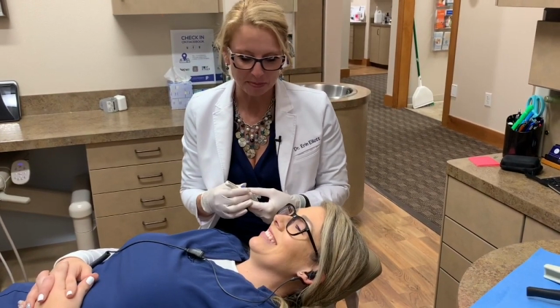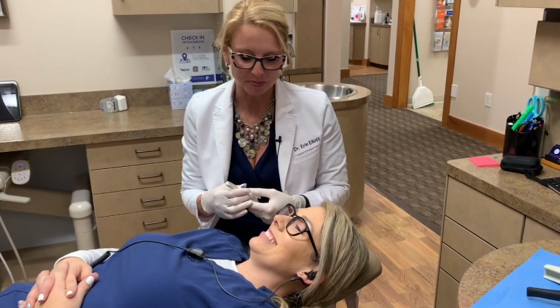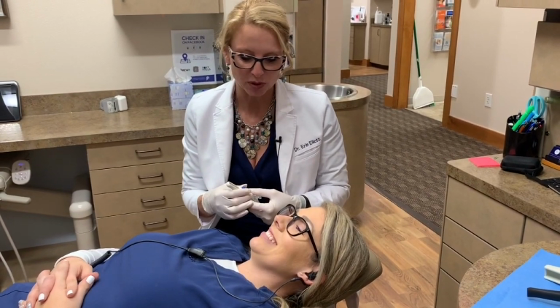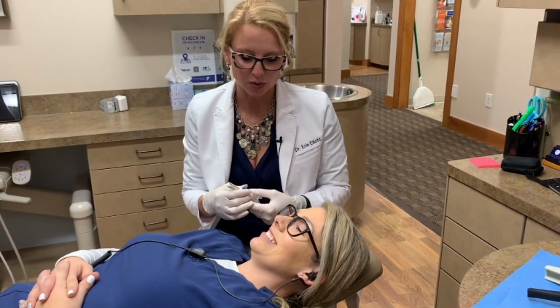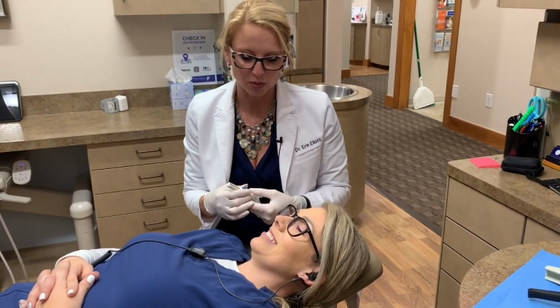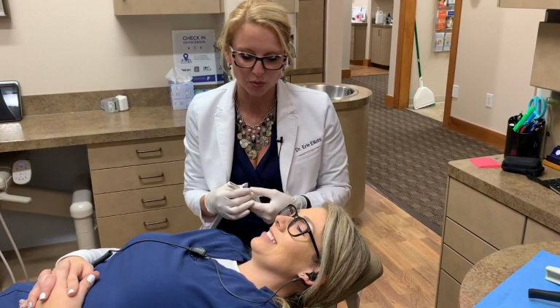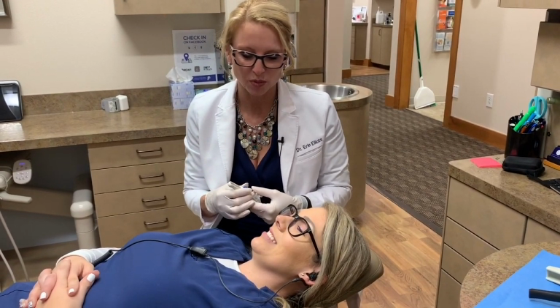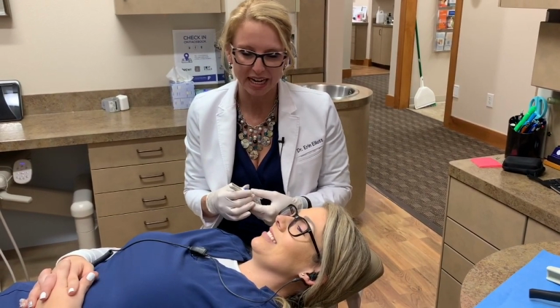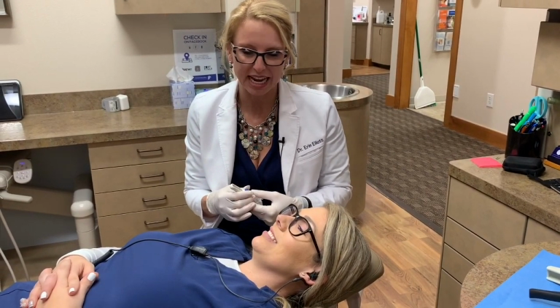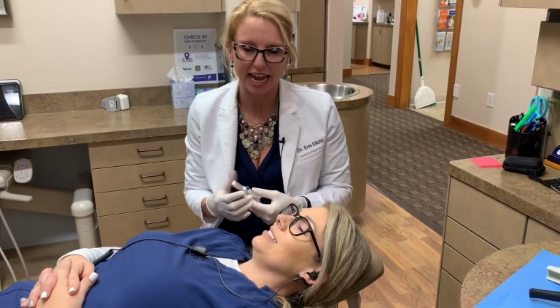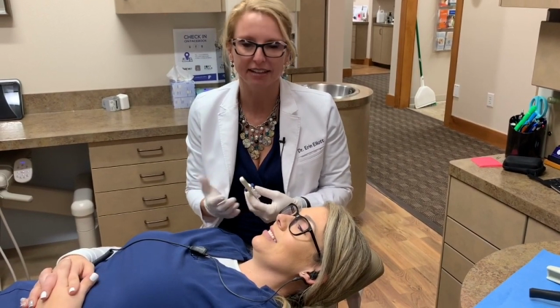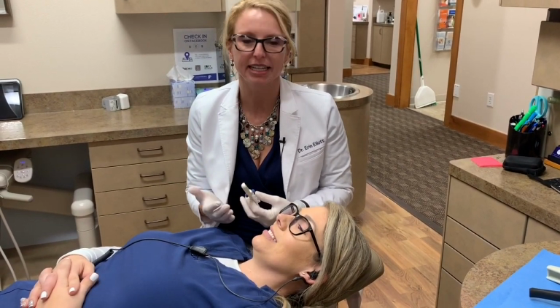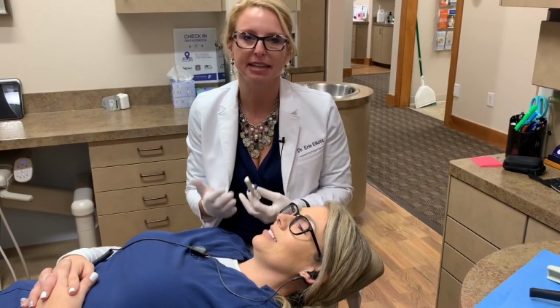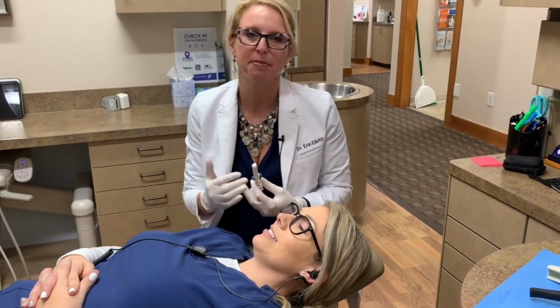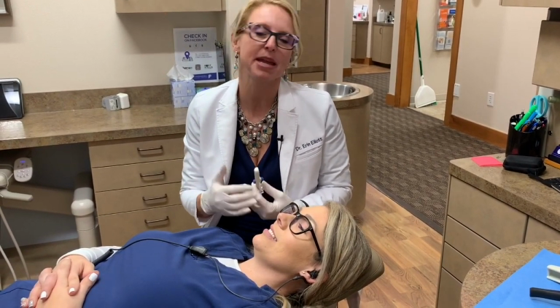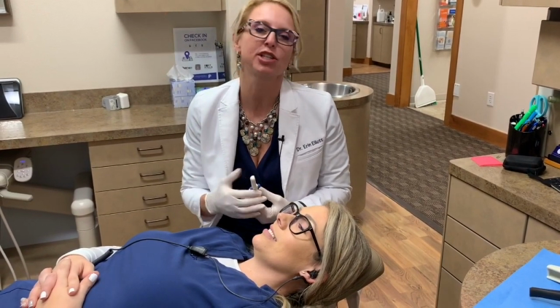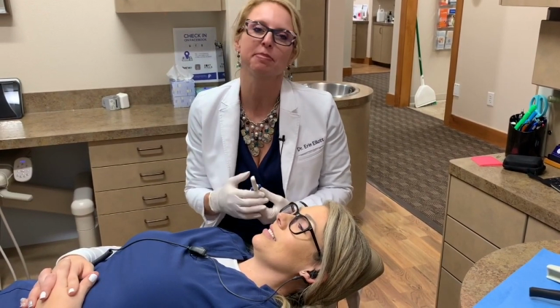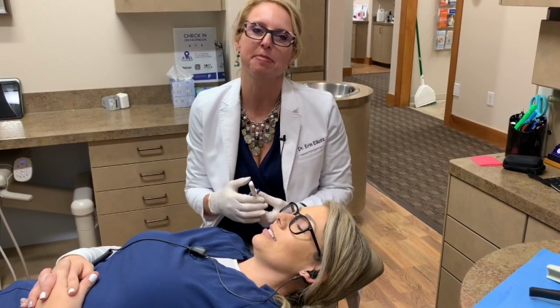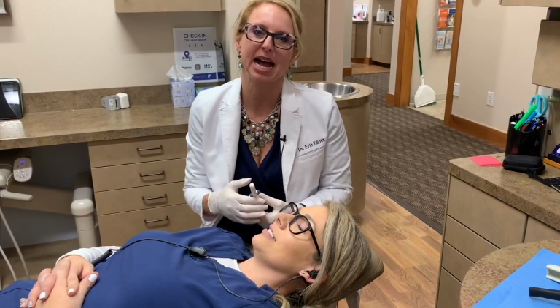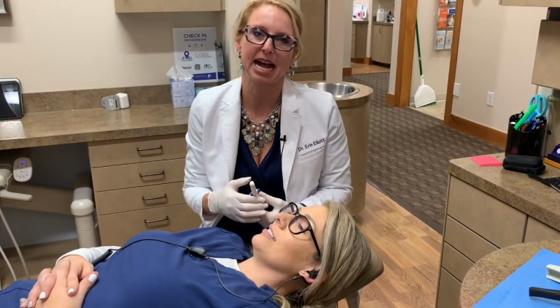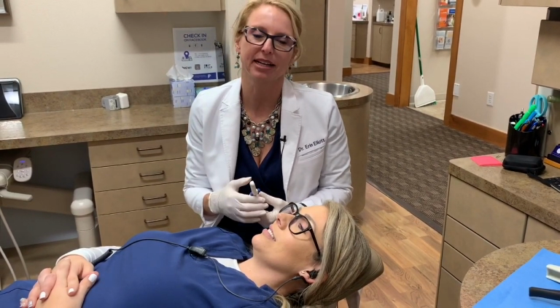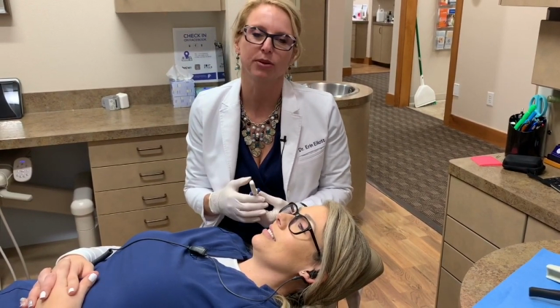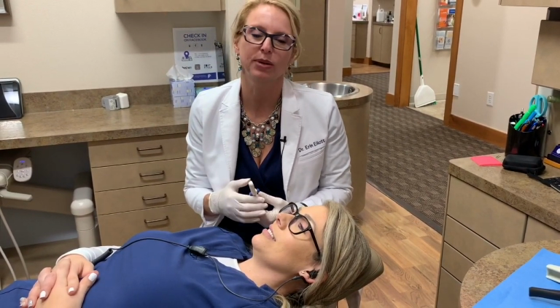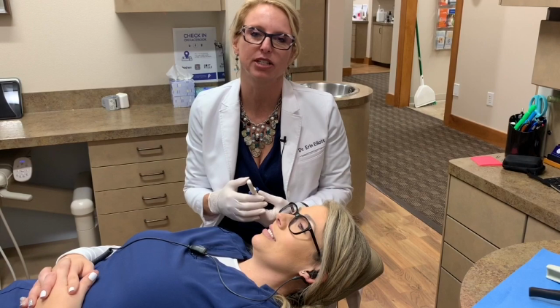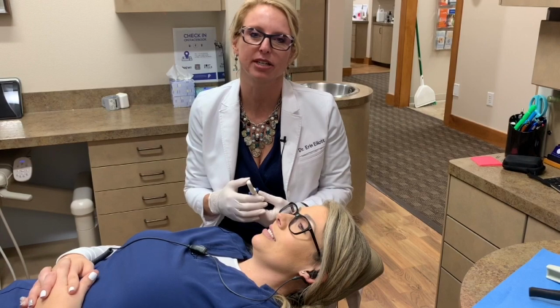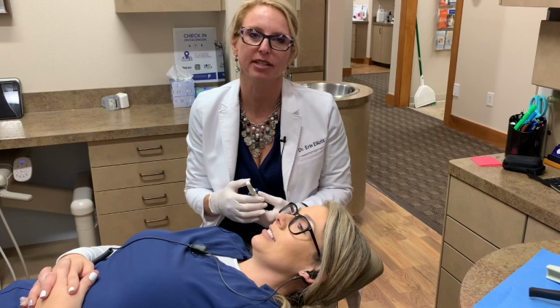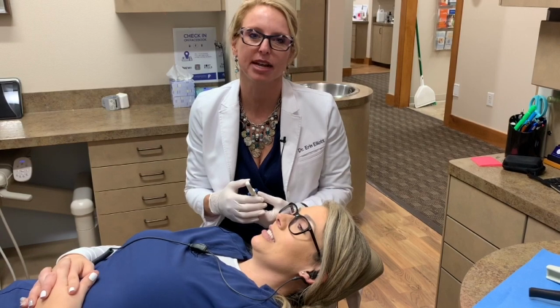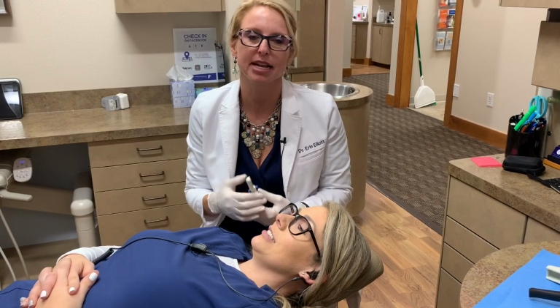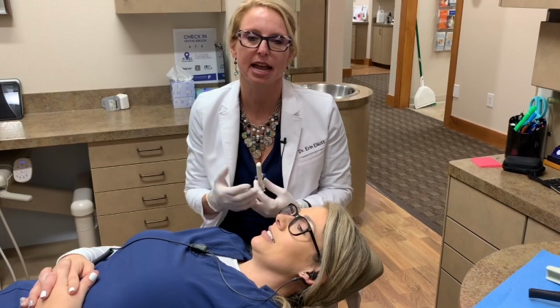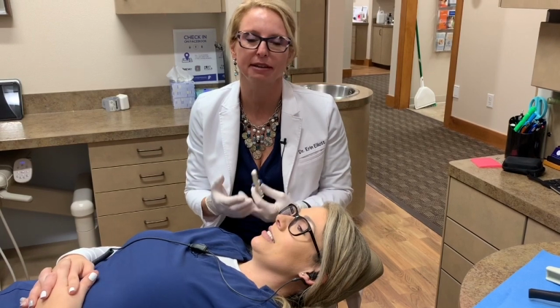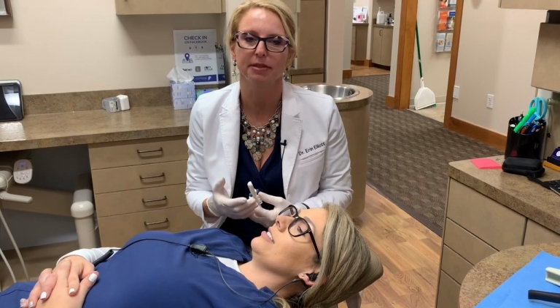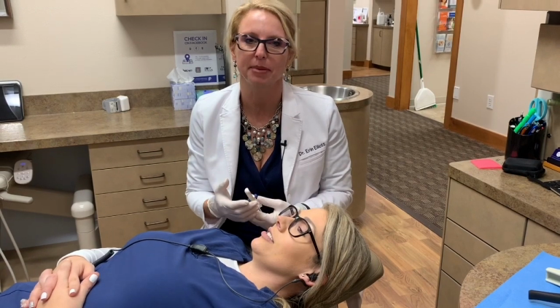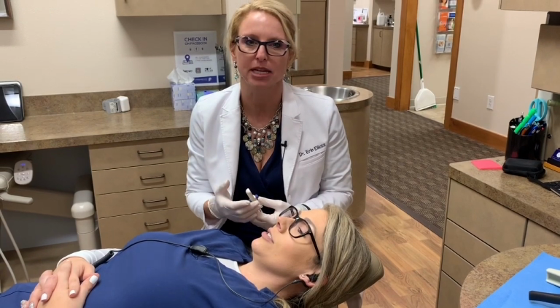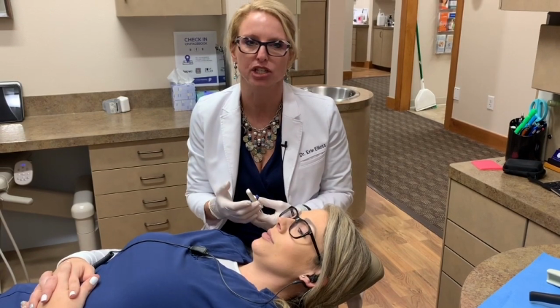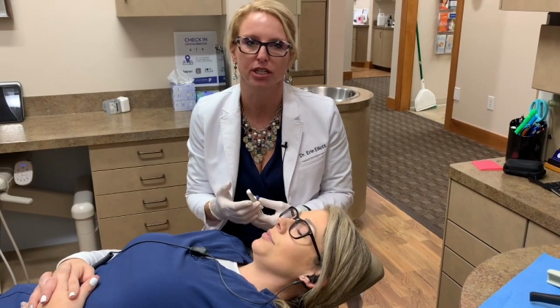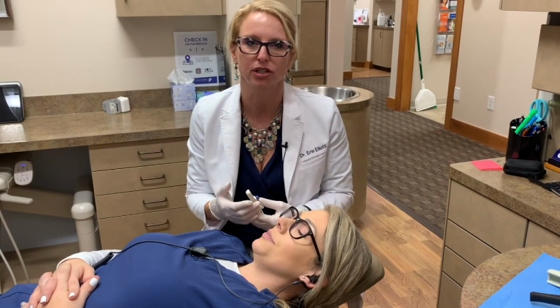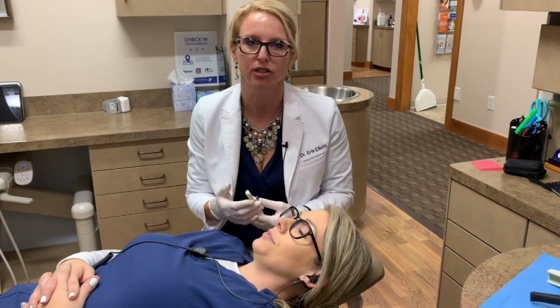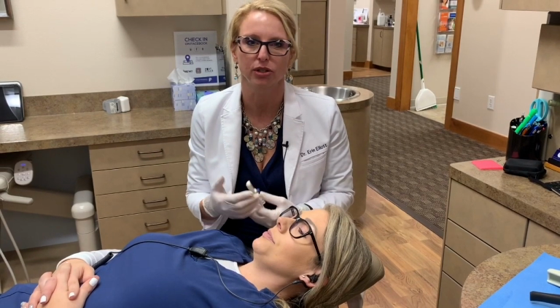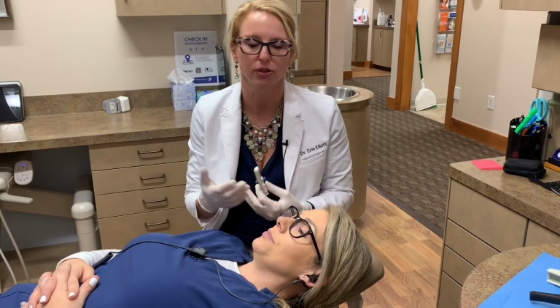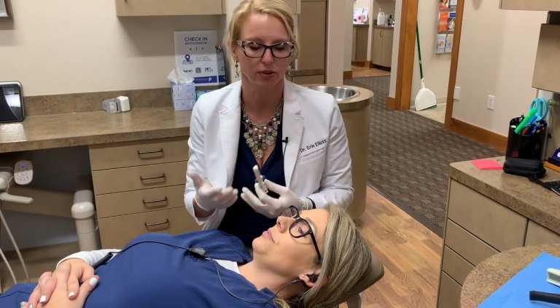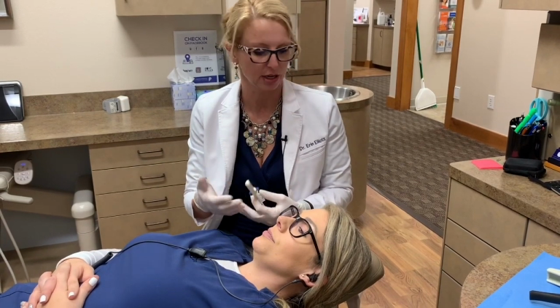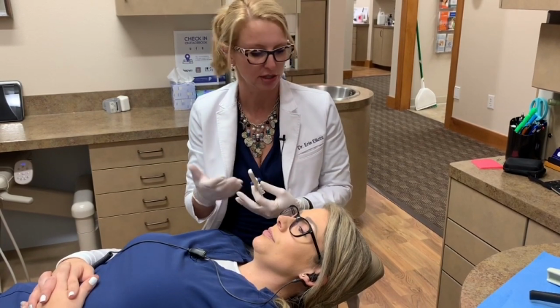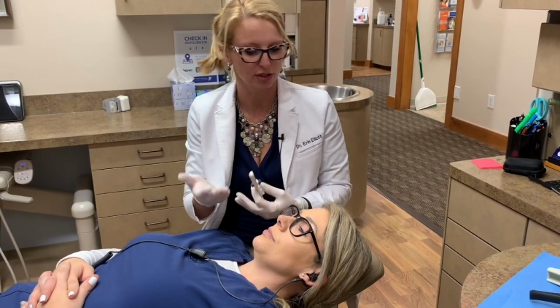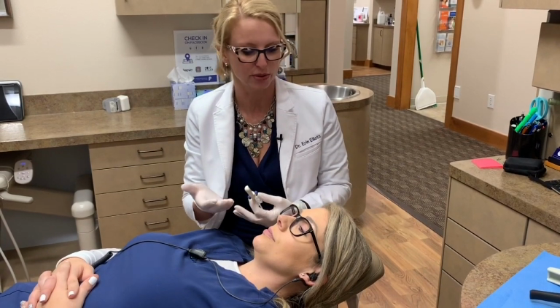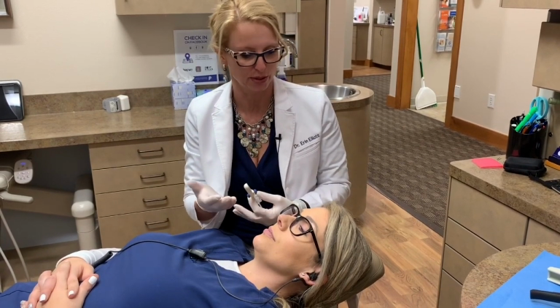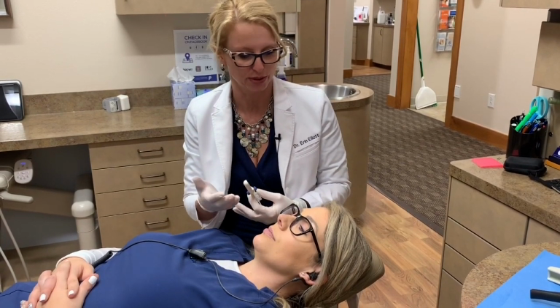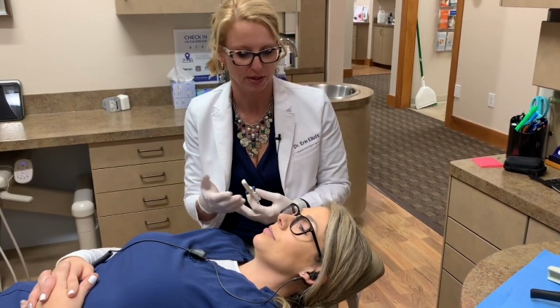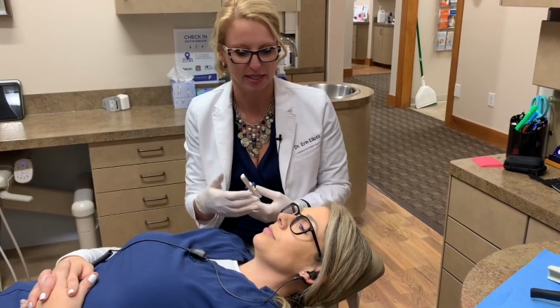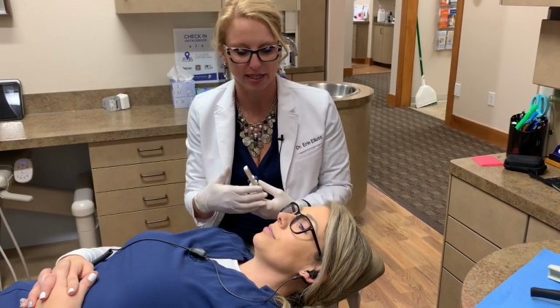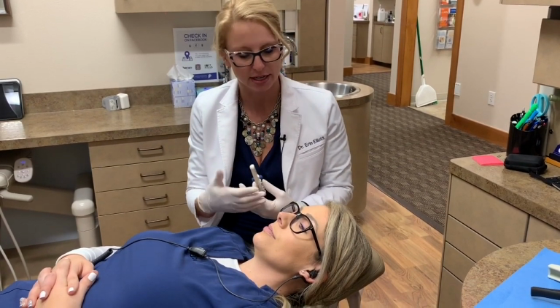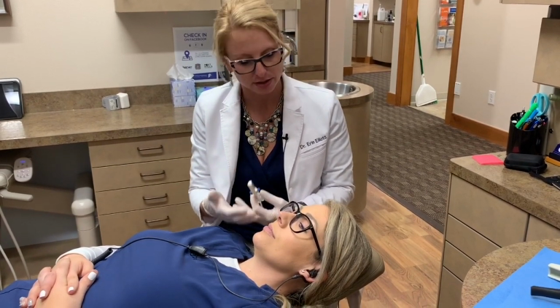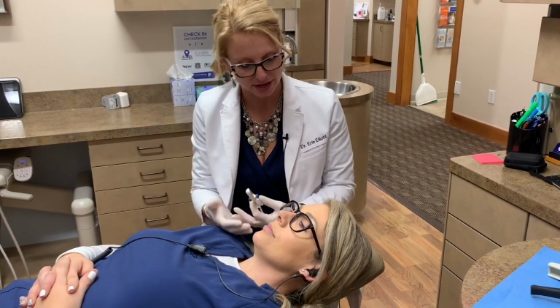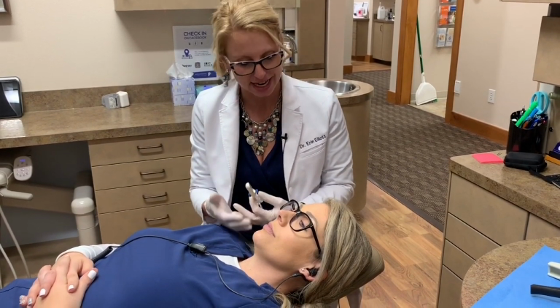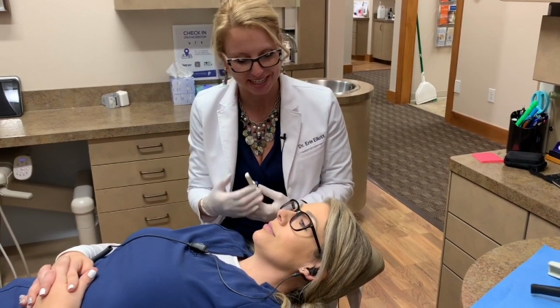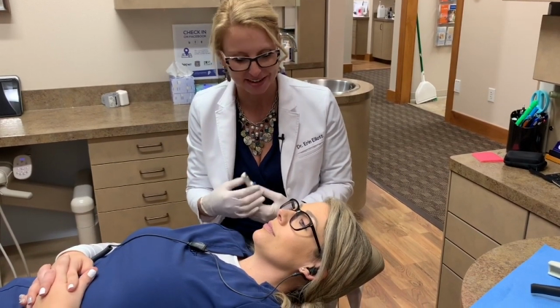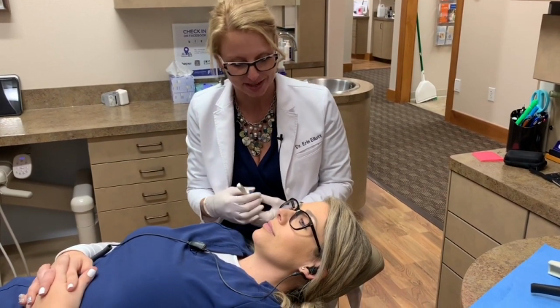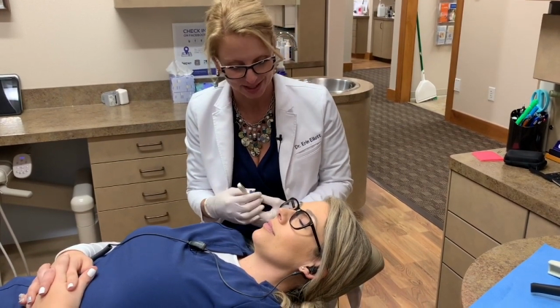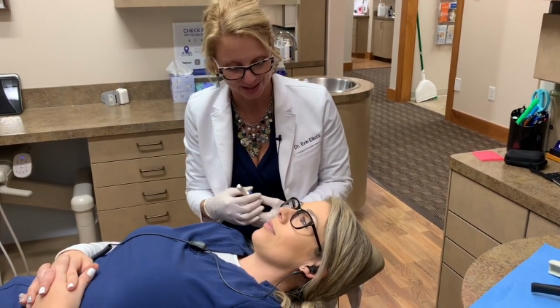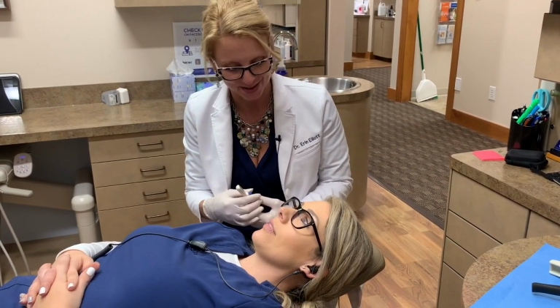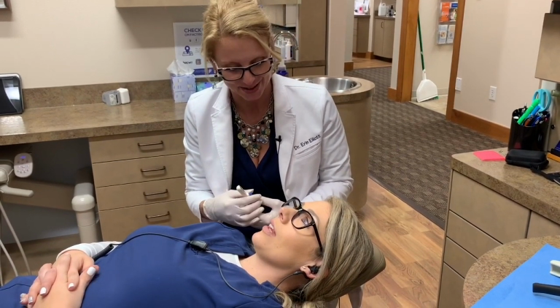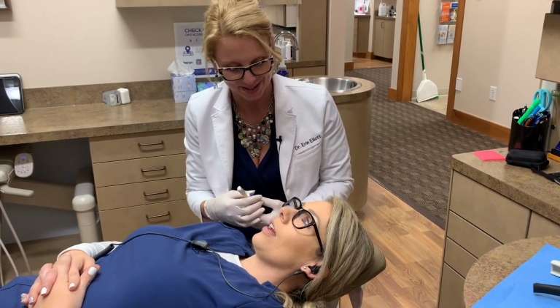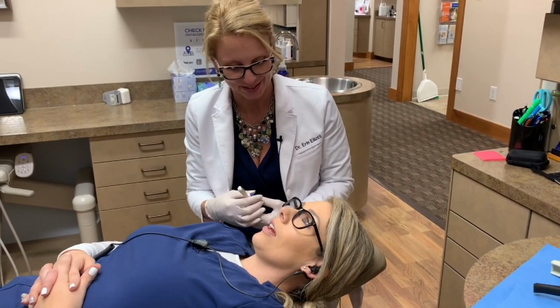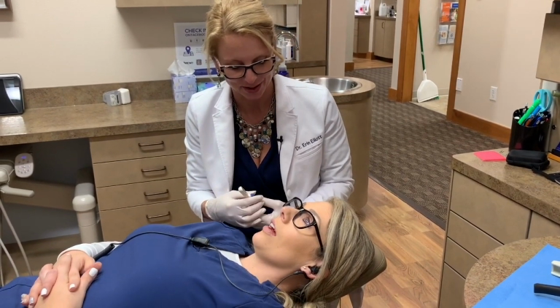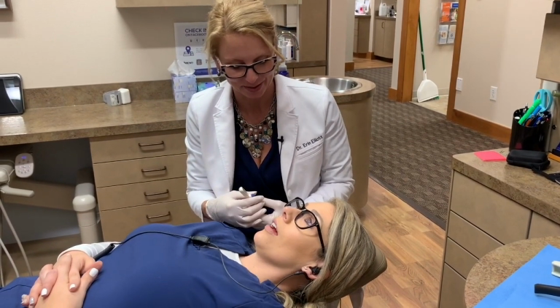When I lay the patient back, we just have the patient do a snore noise. Can you go ahead and give me a snore noise for me?